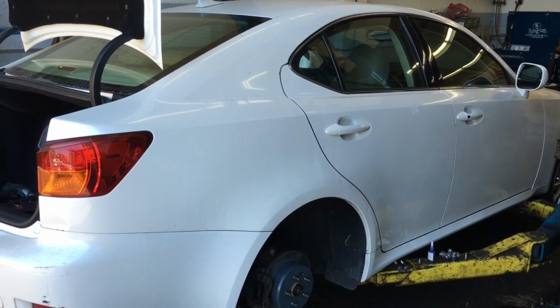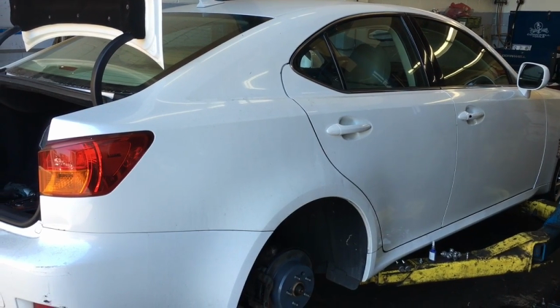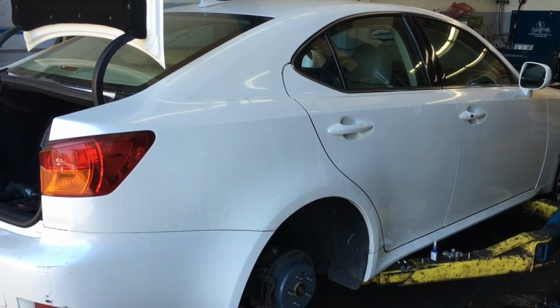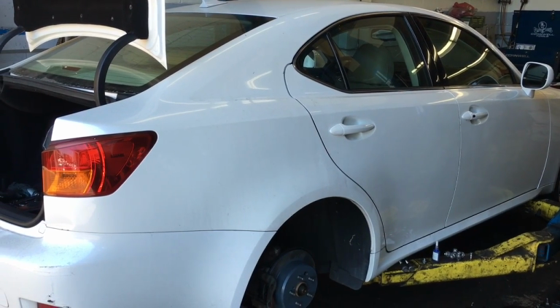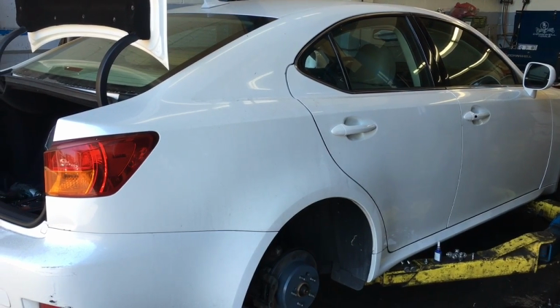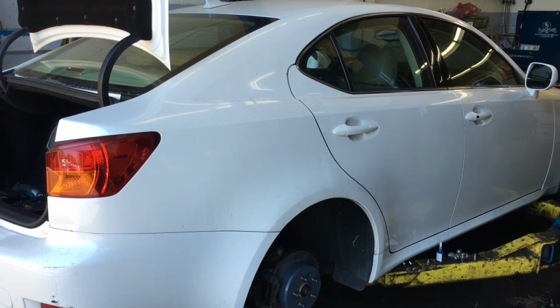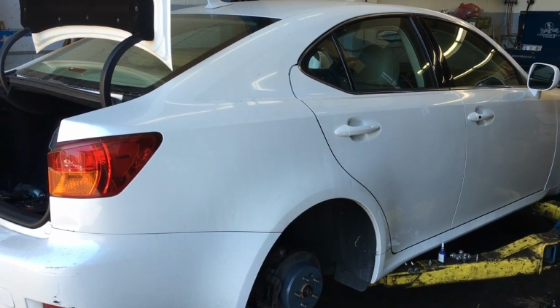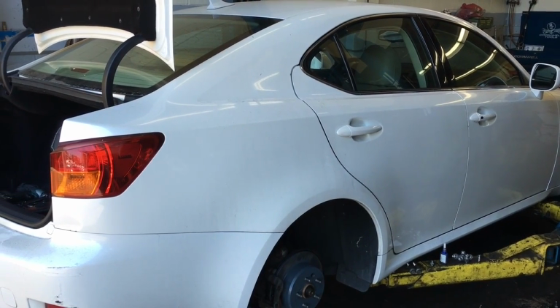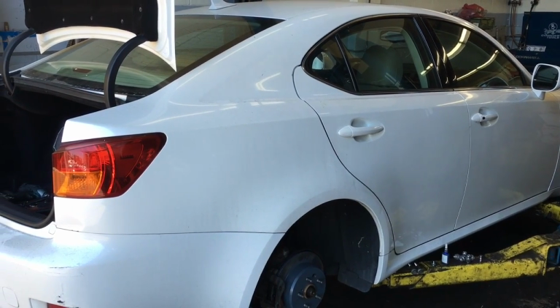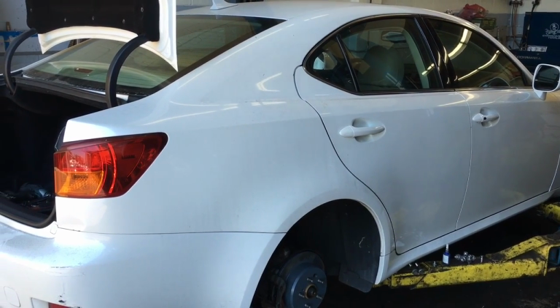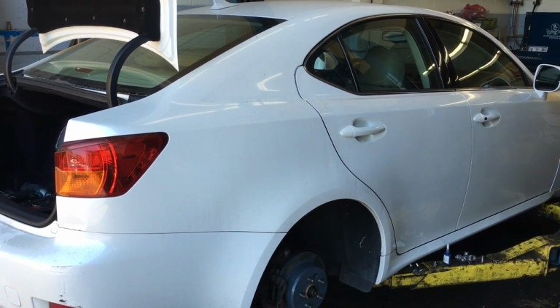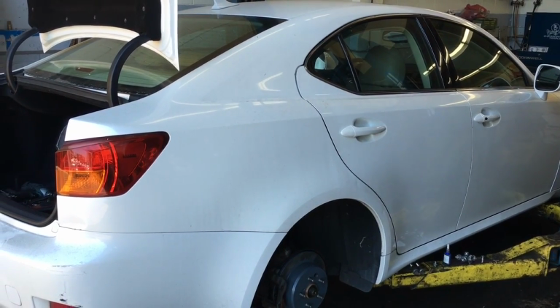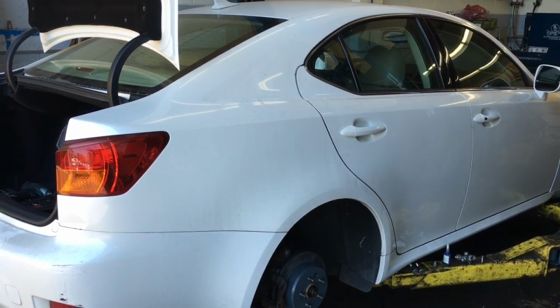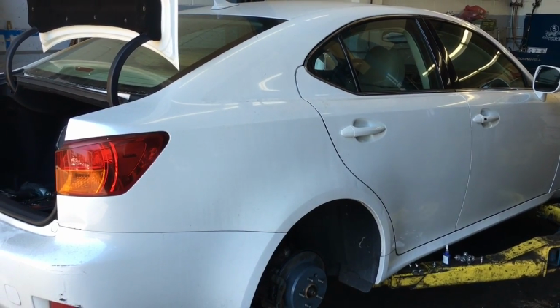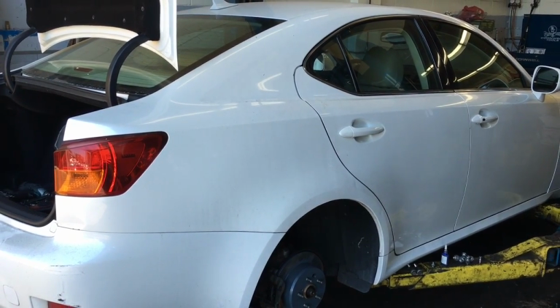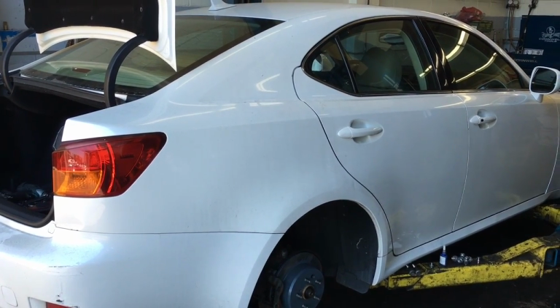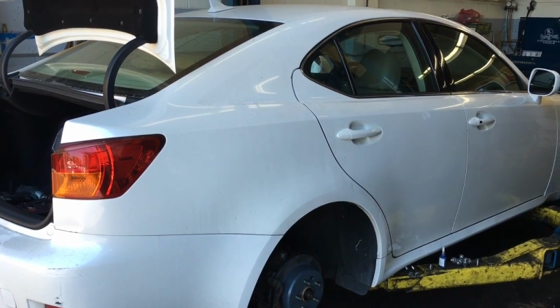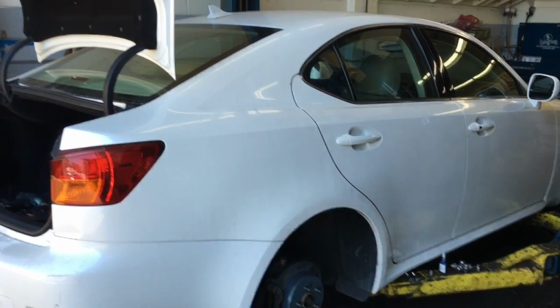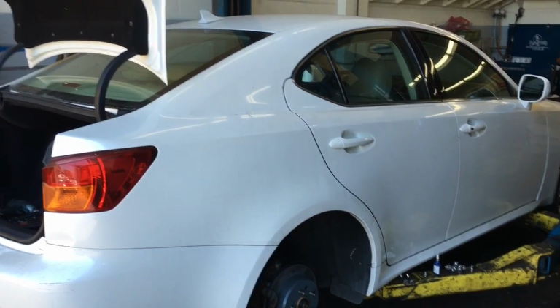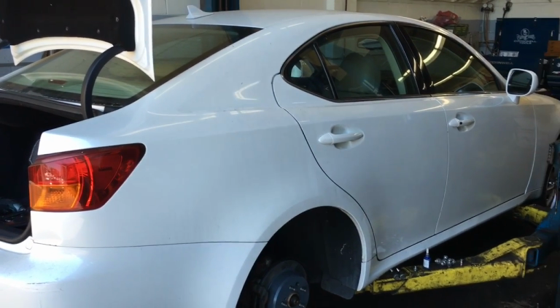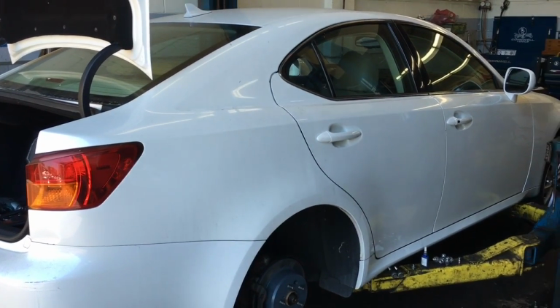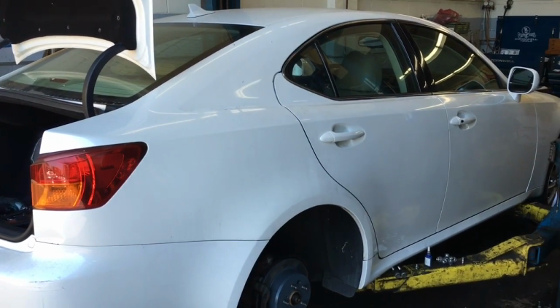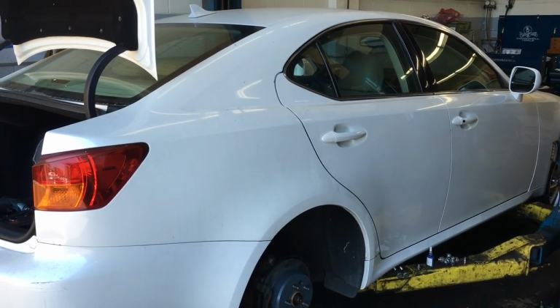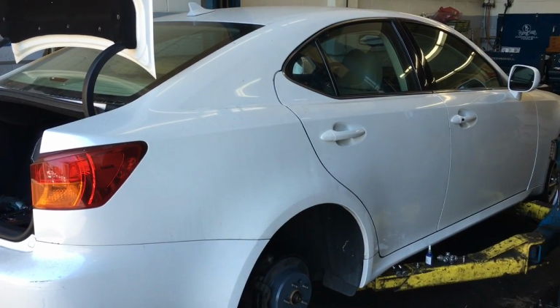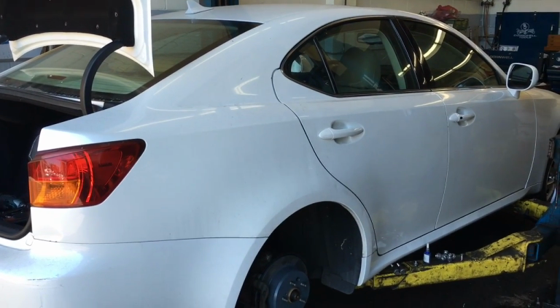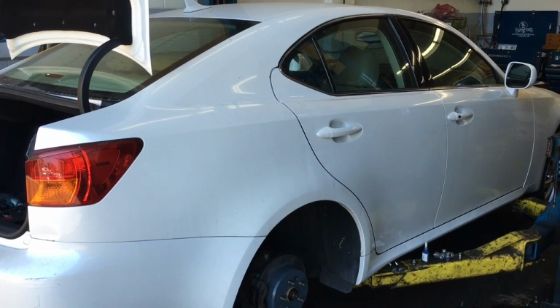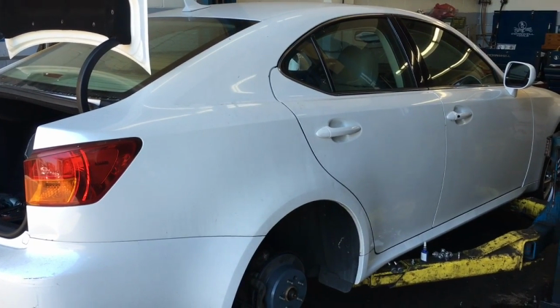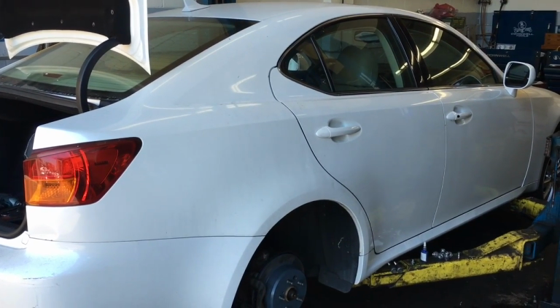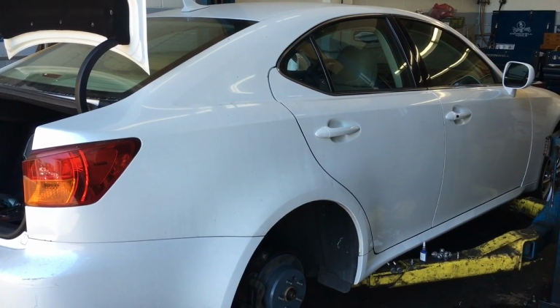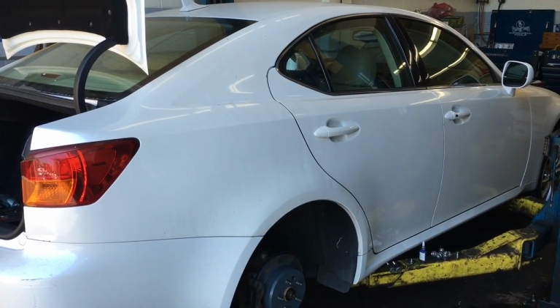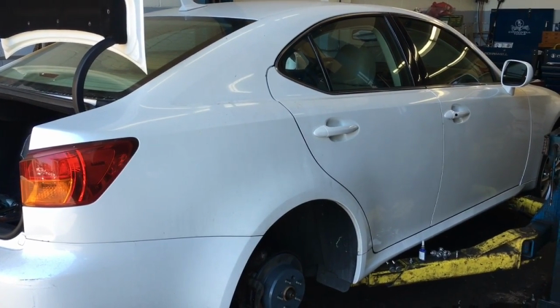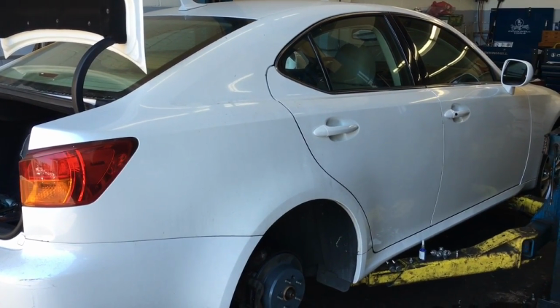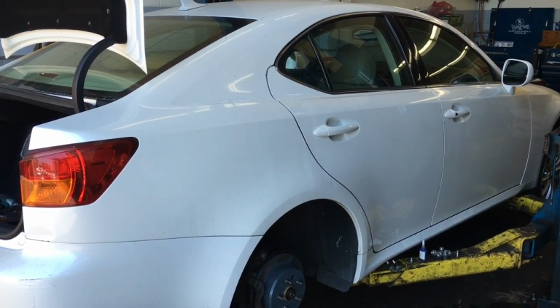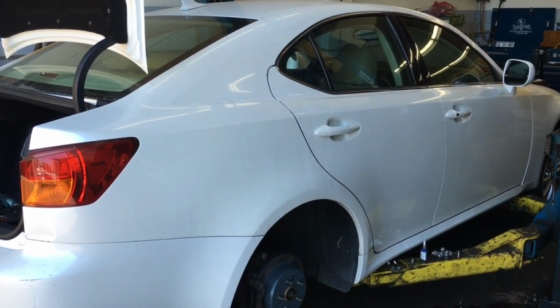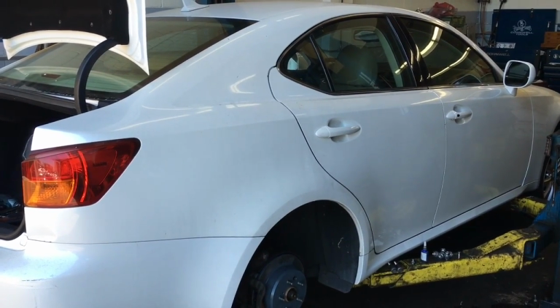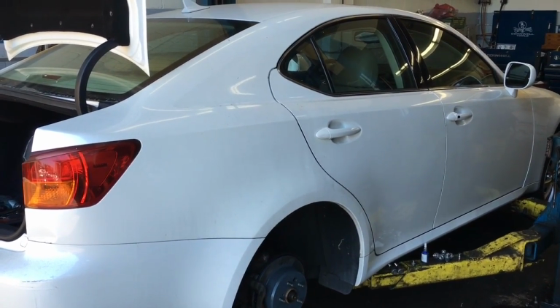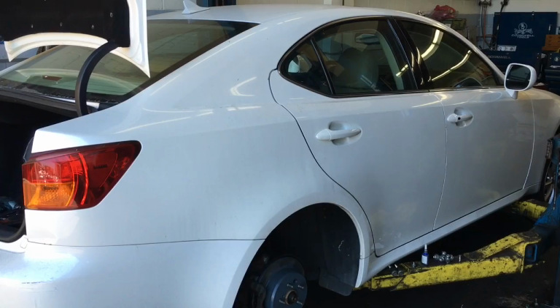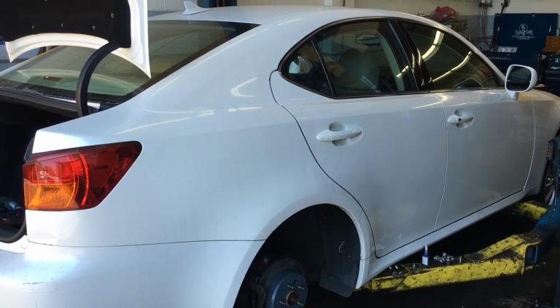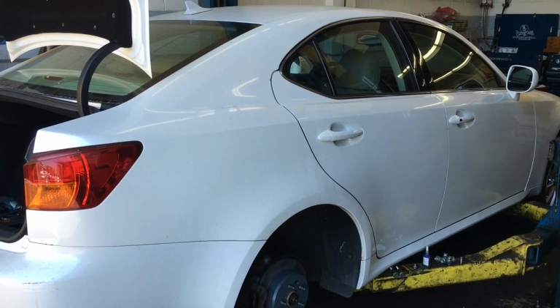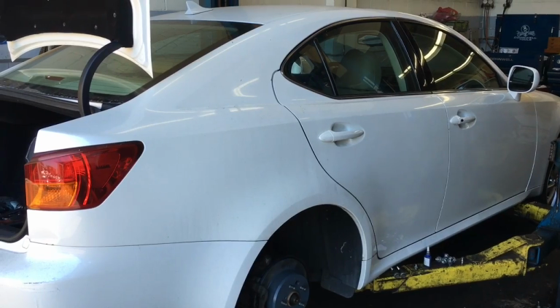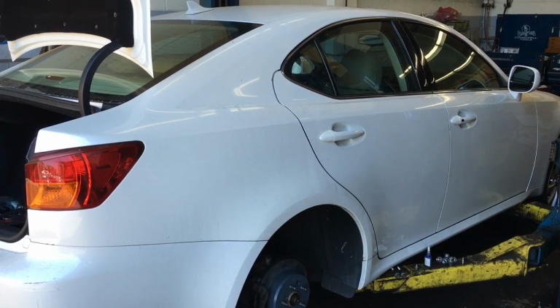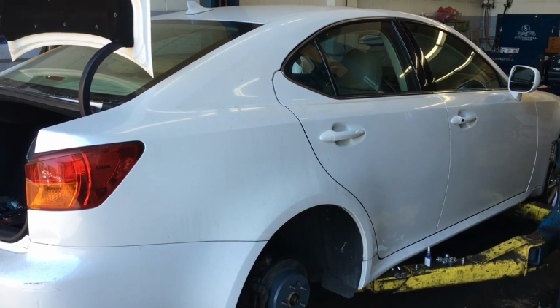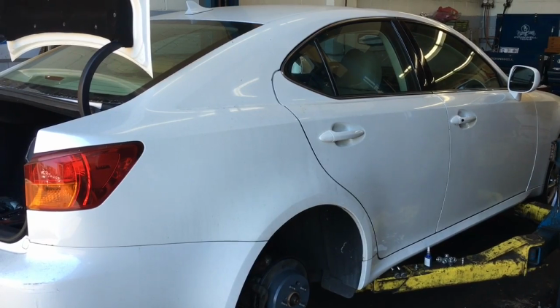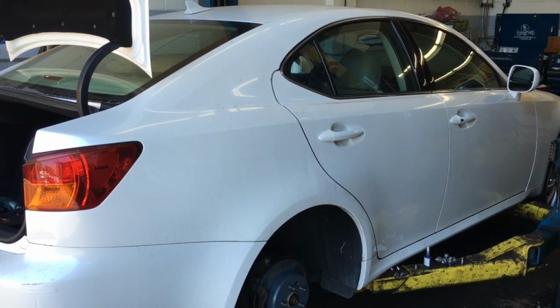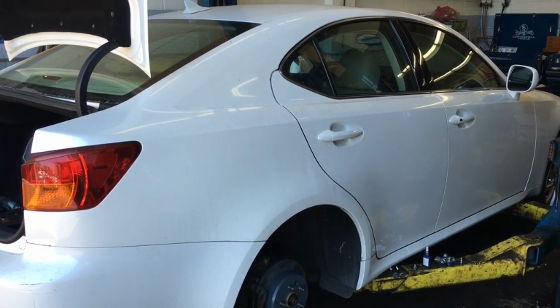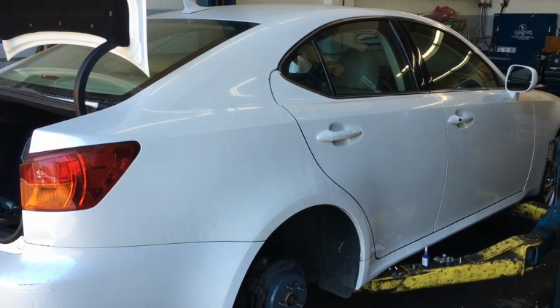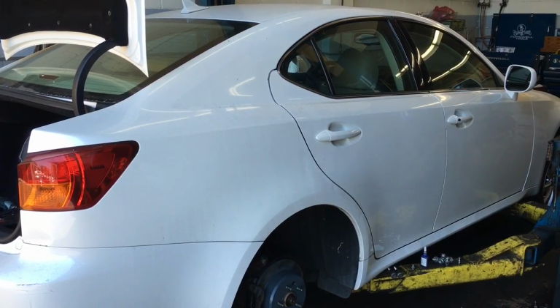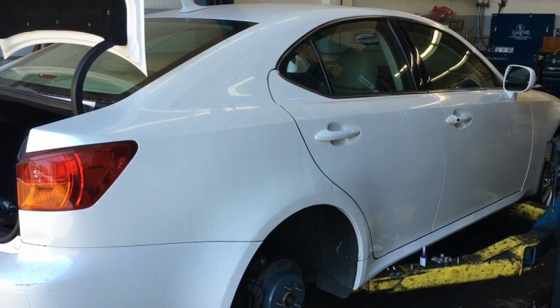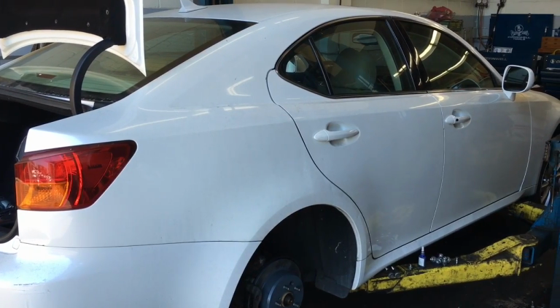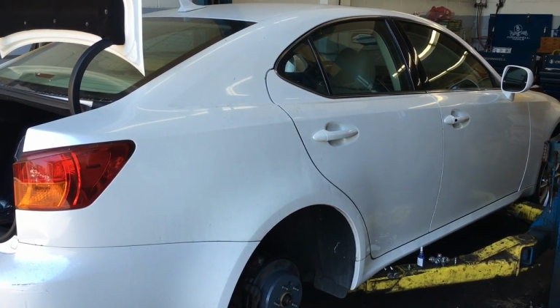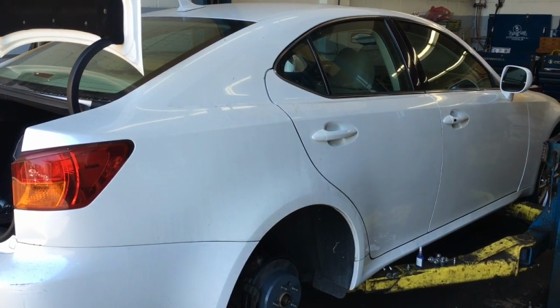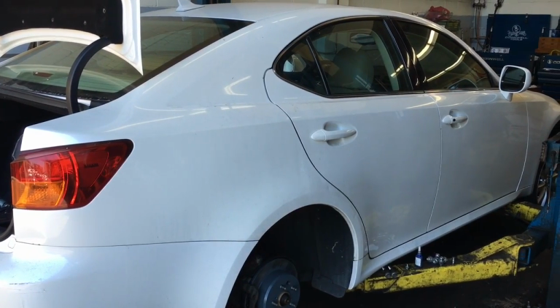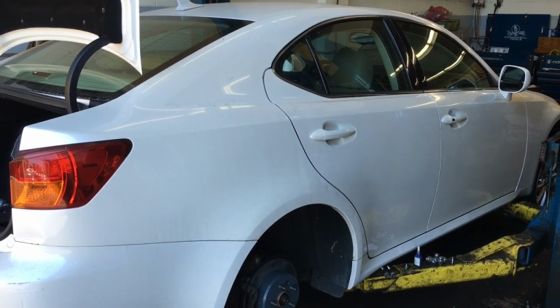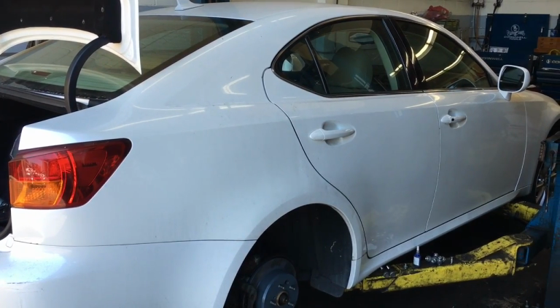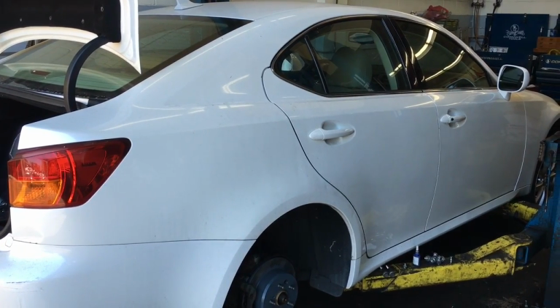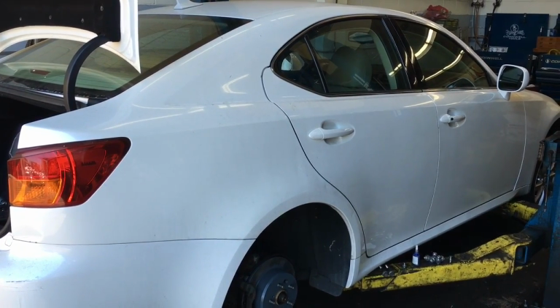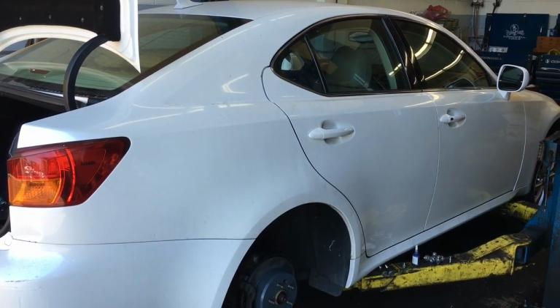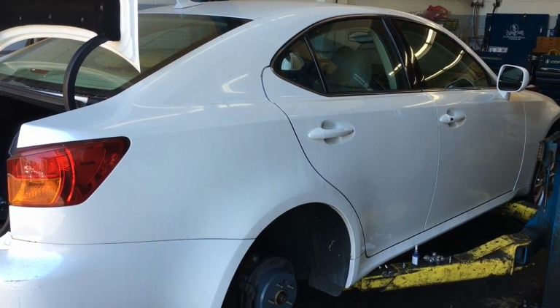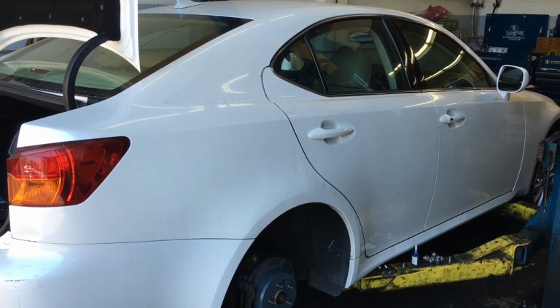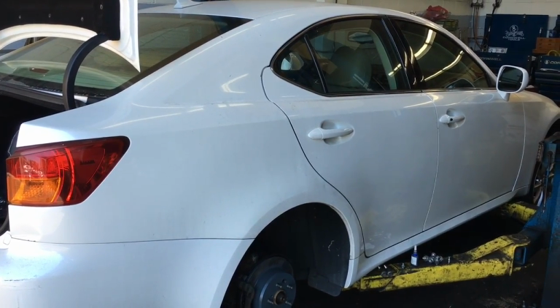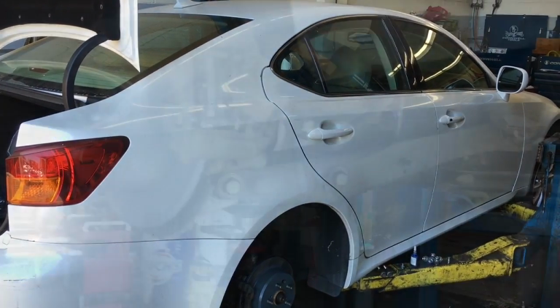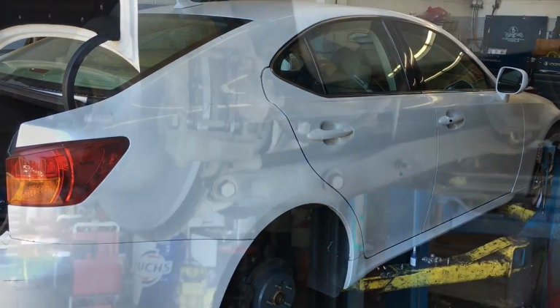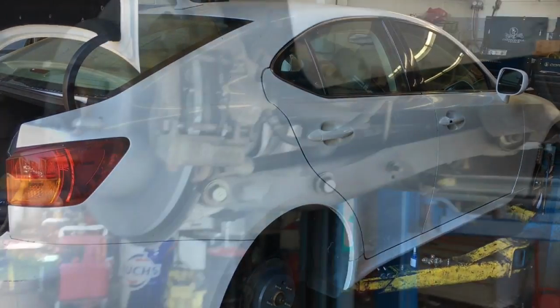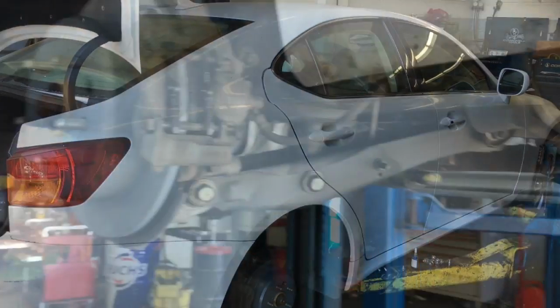2008 Lexus IS 250 rear struts replacement. I'm Brian Nessa from How To Automotive, and I'm going to walk you through that process.